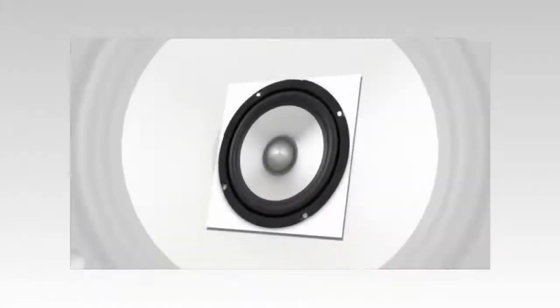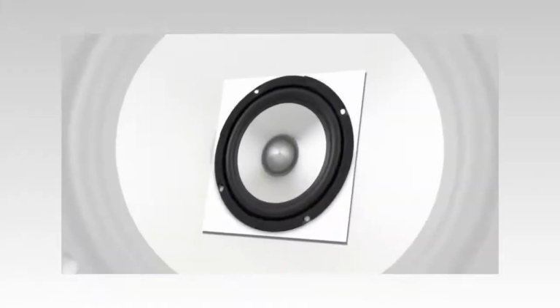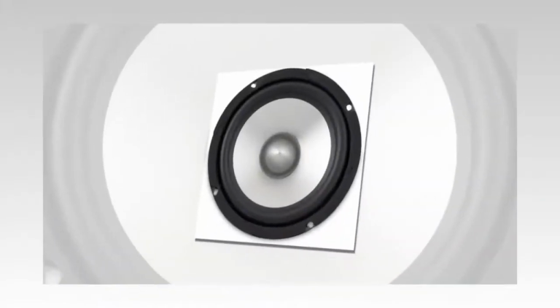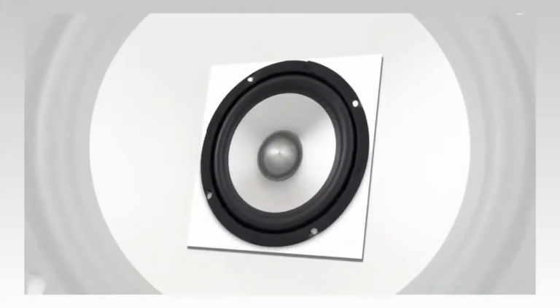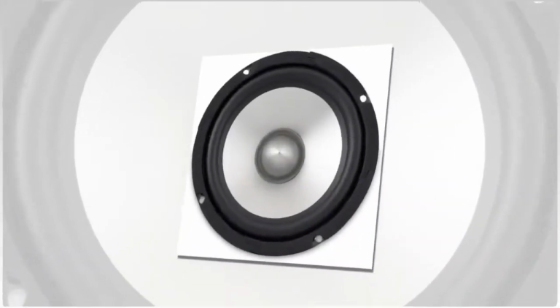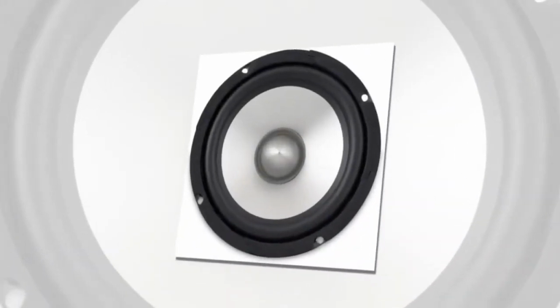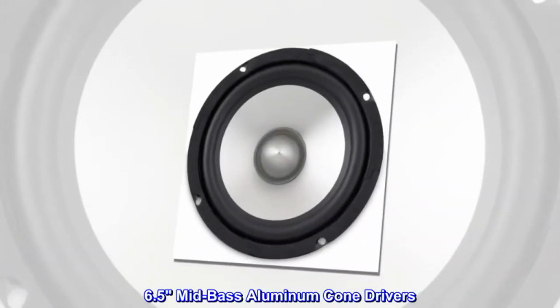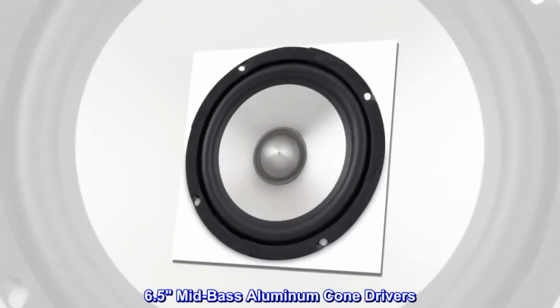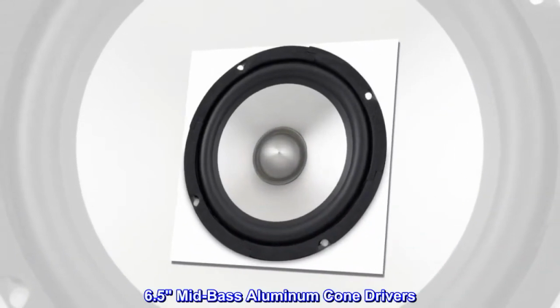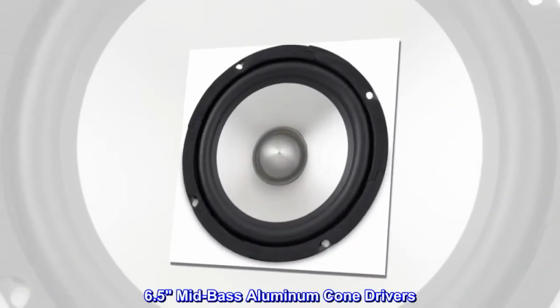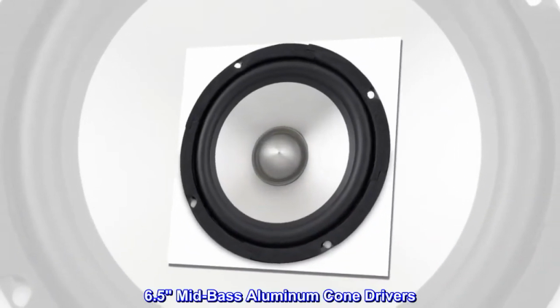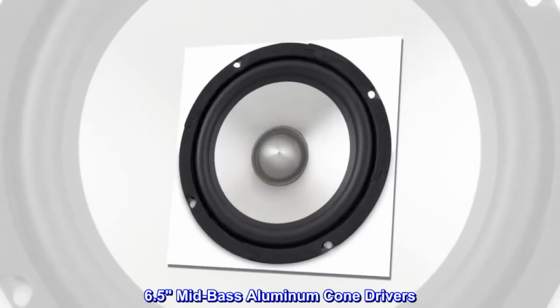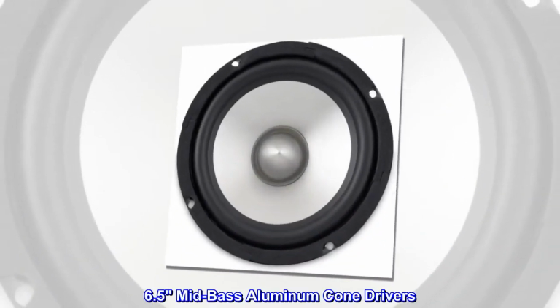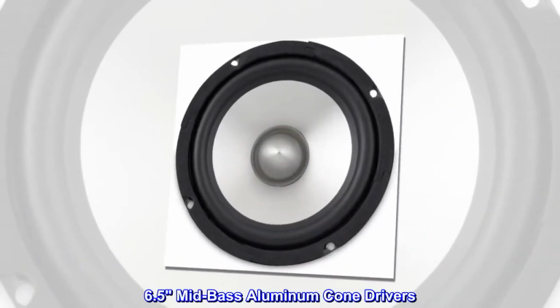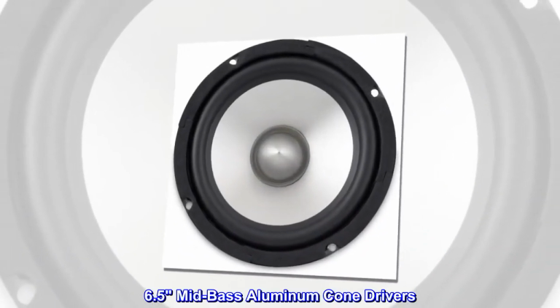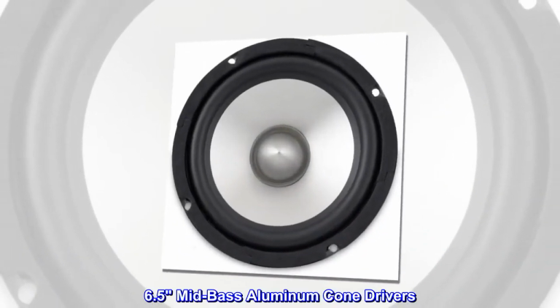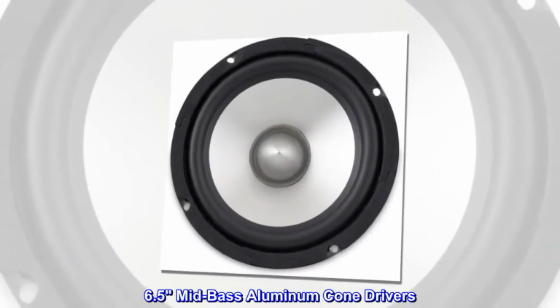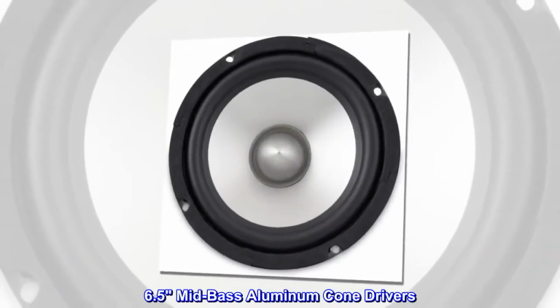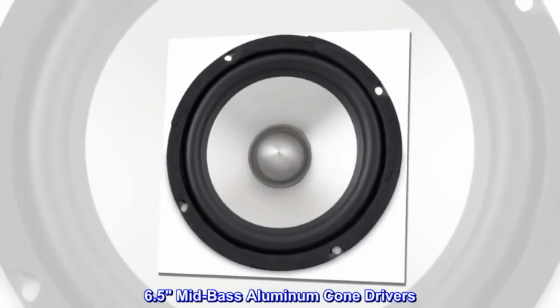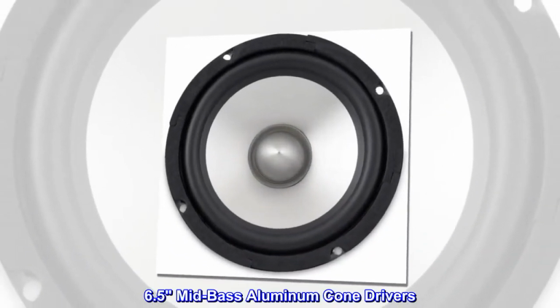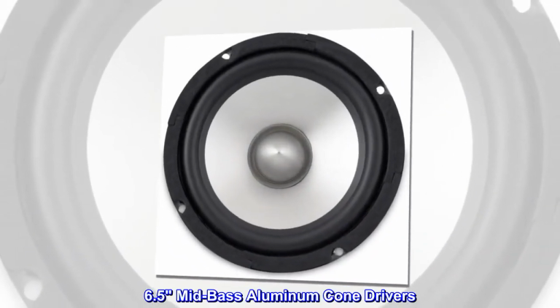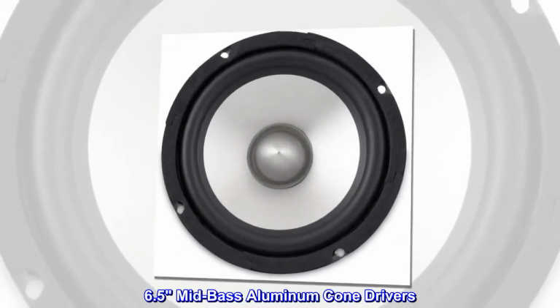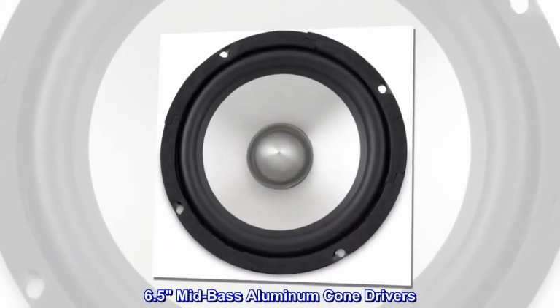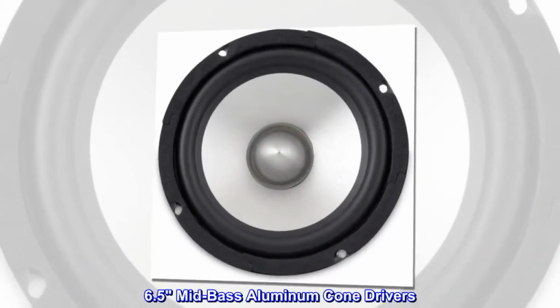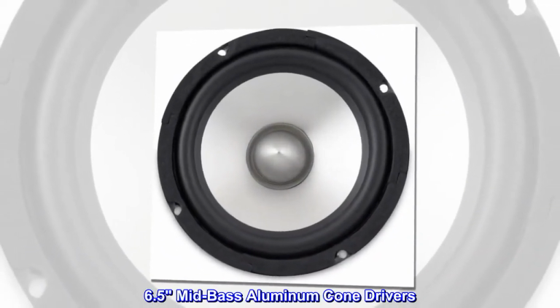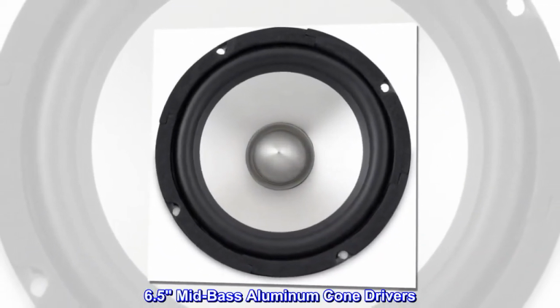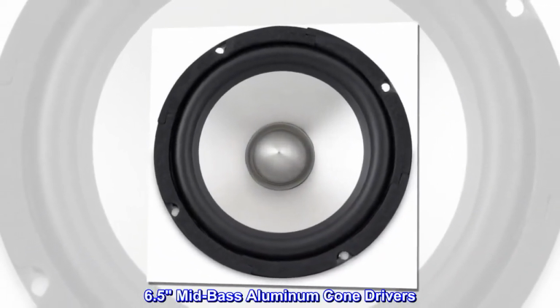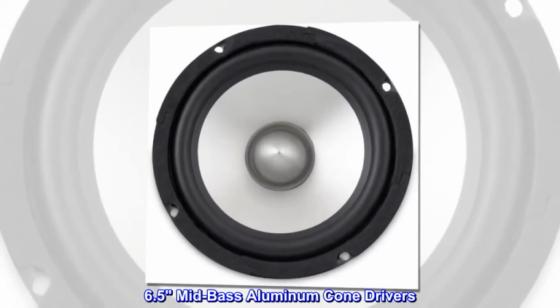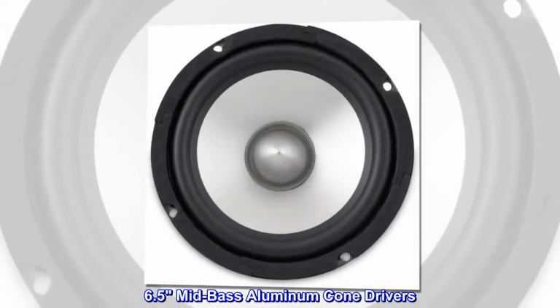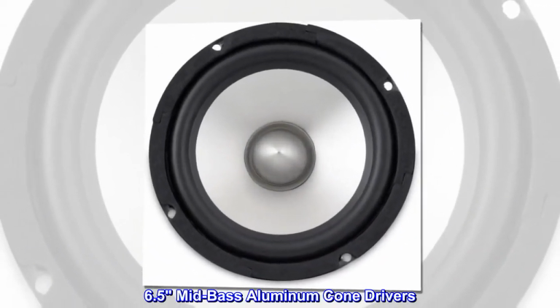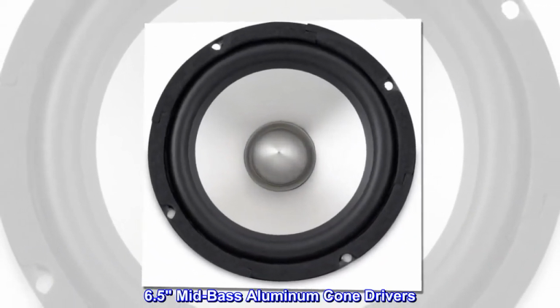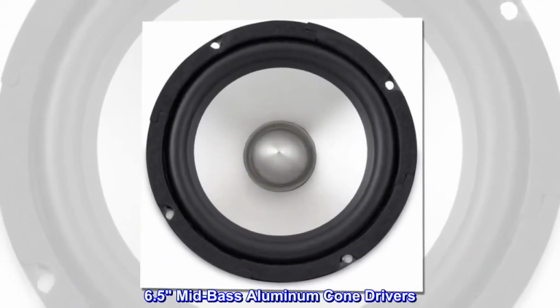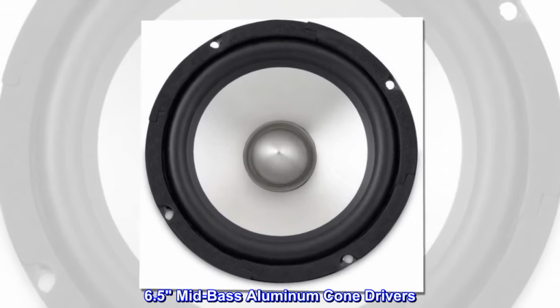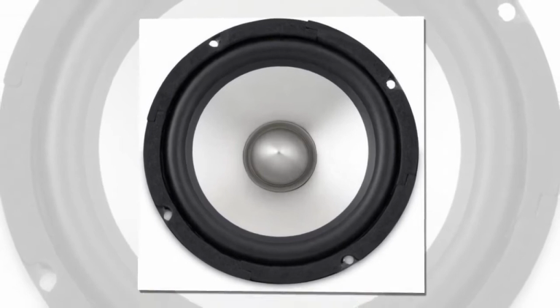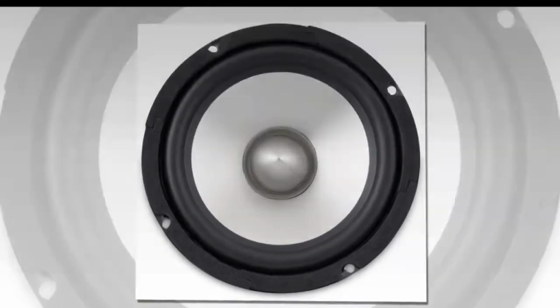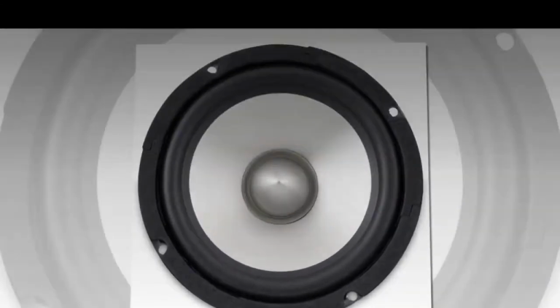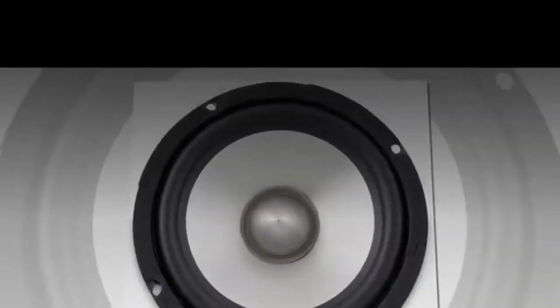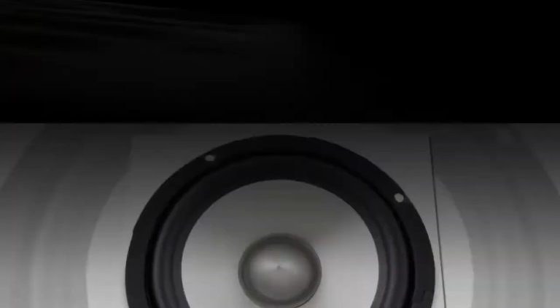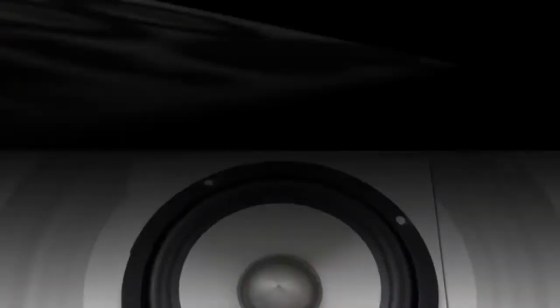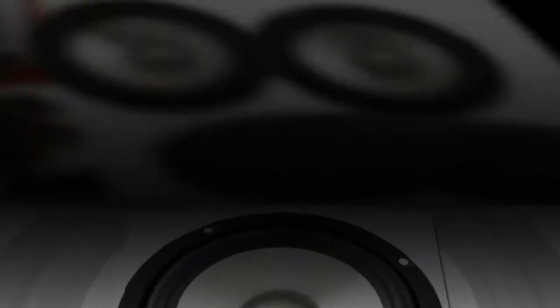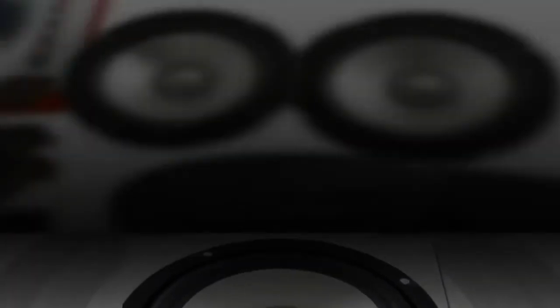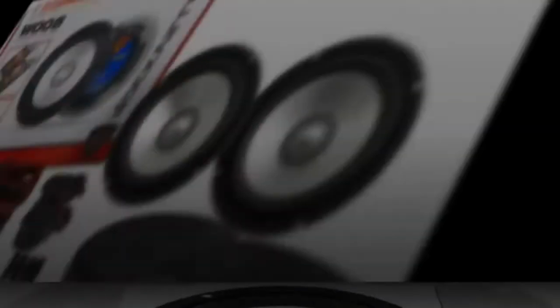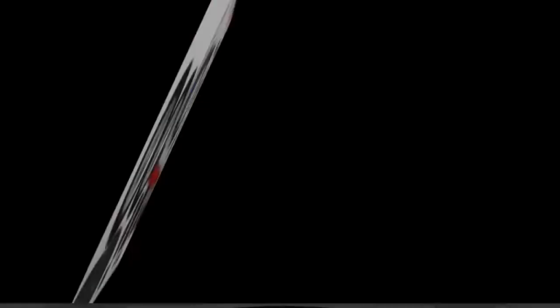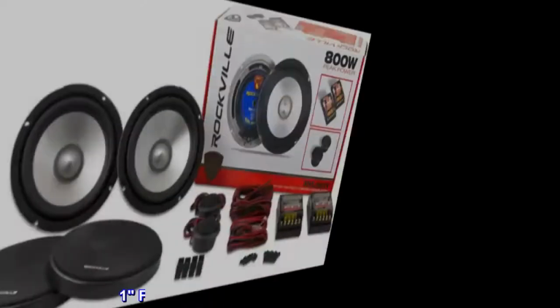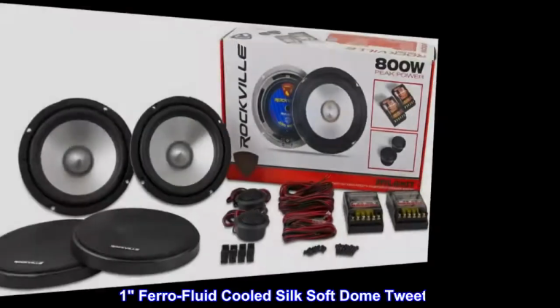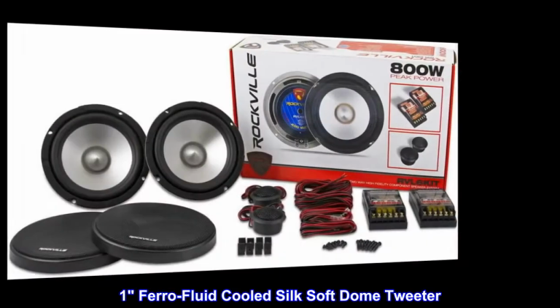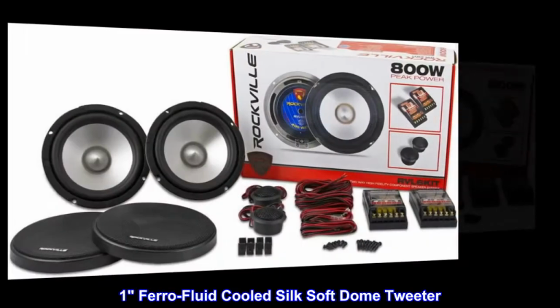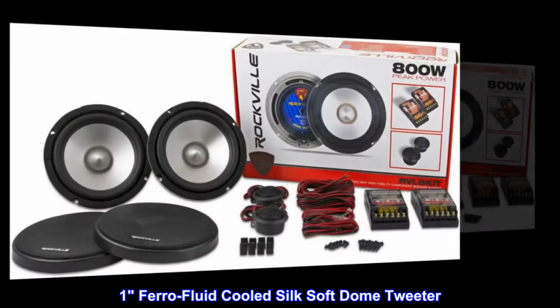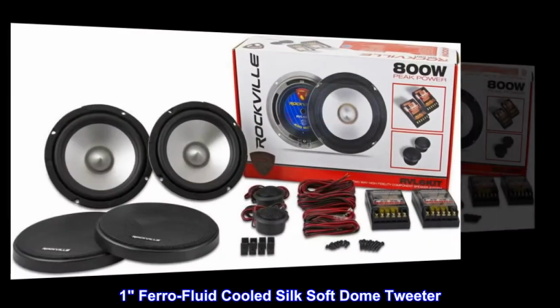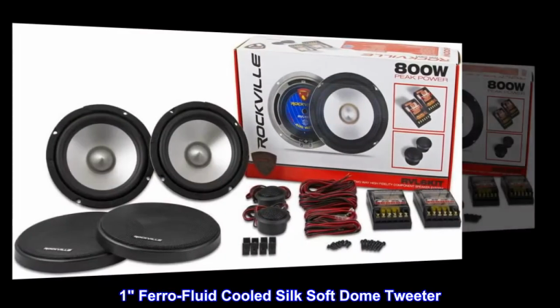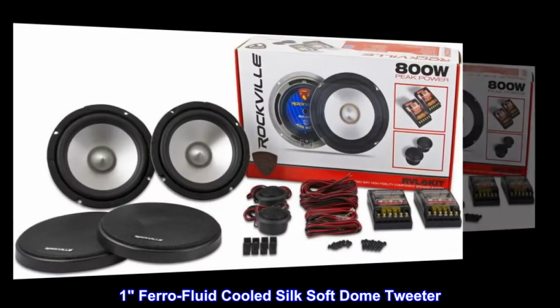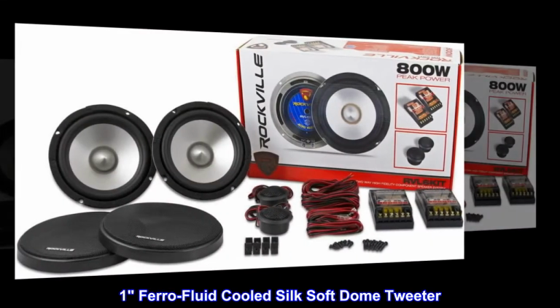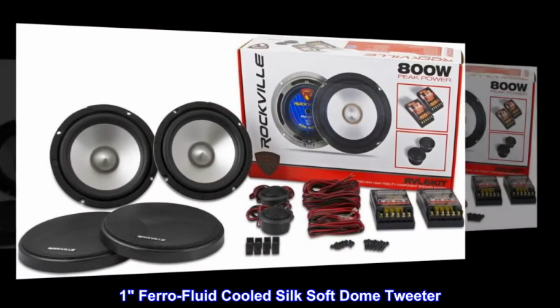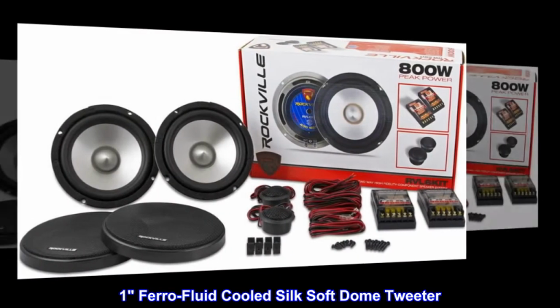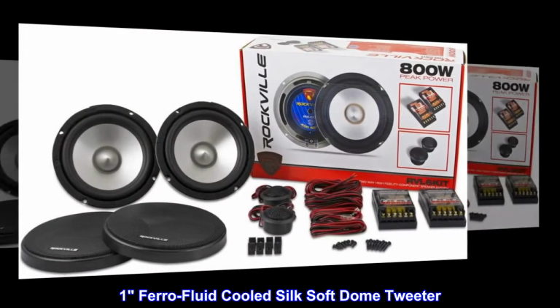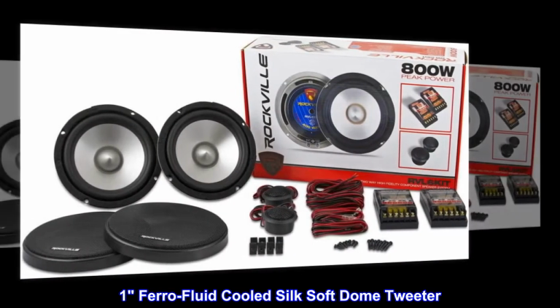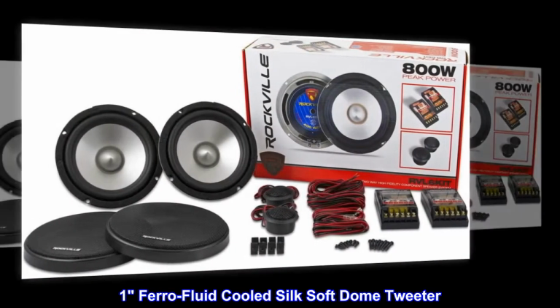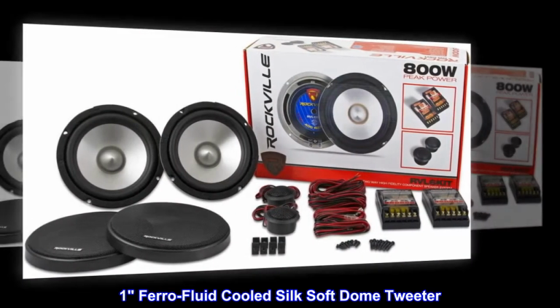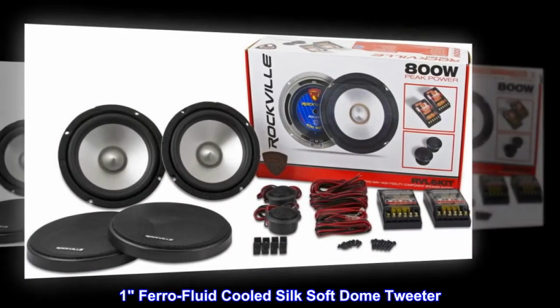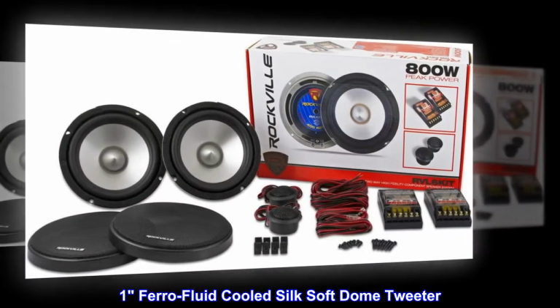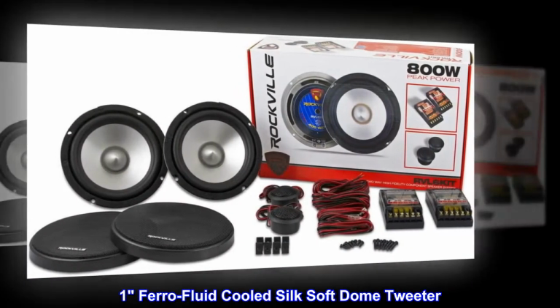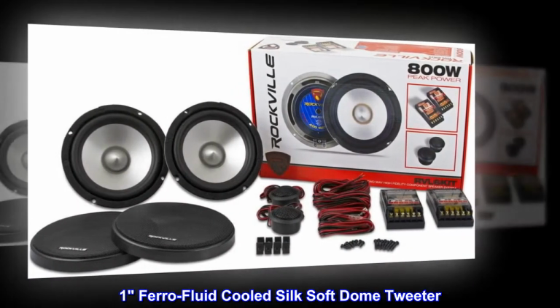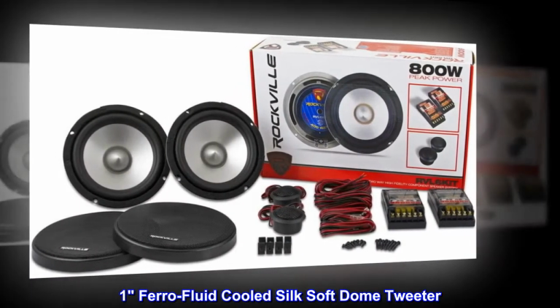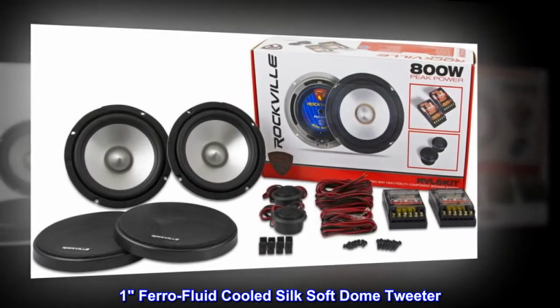6.5 Mid-Bass Aluminum Cone Drivers. 1 Ferro Fluid Cooled Silk Soft Dome Tweeter.